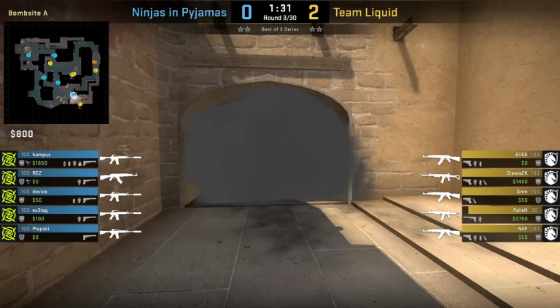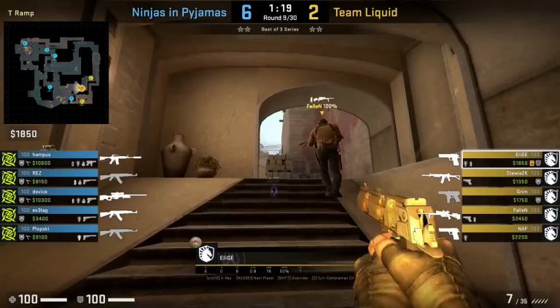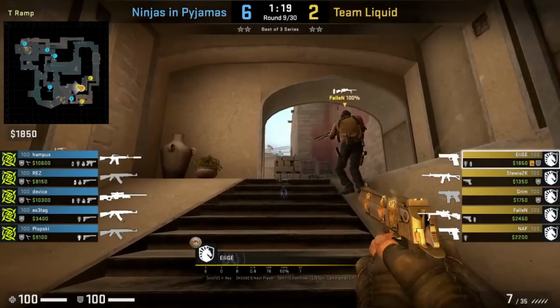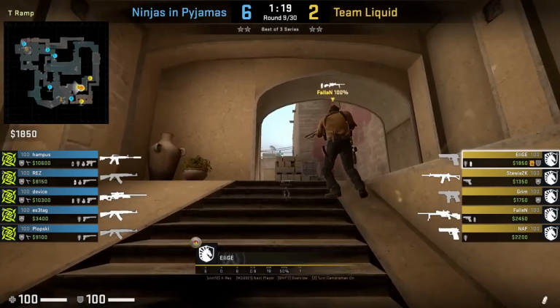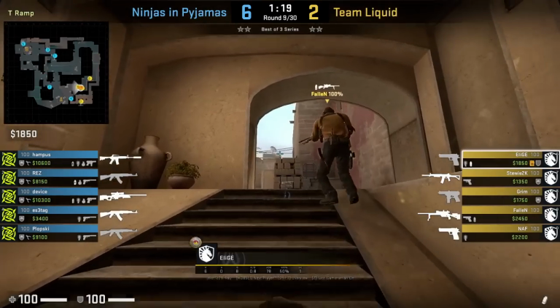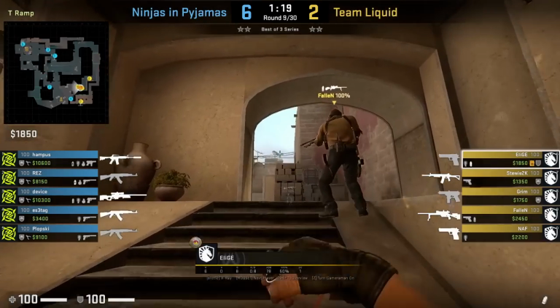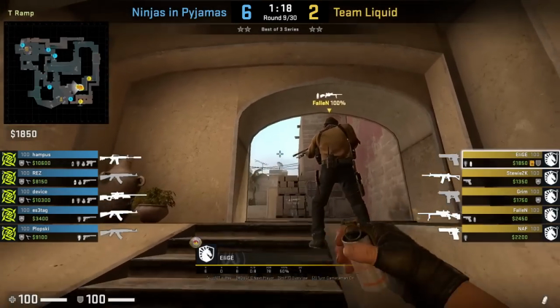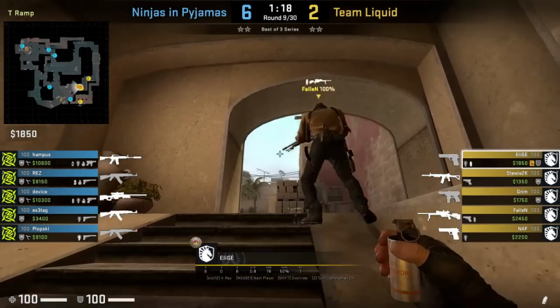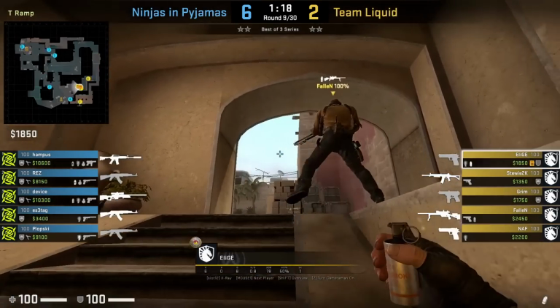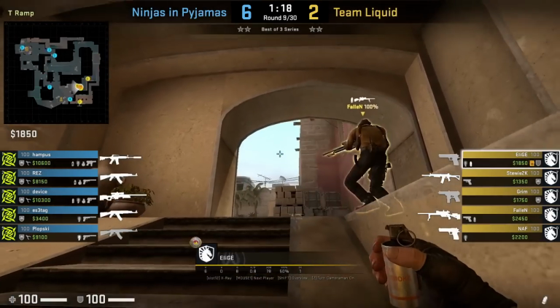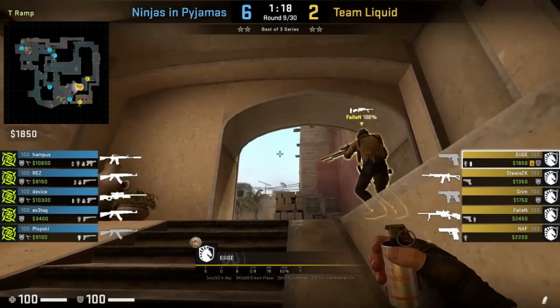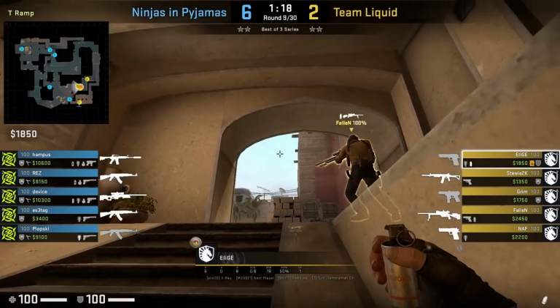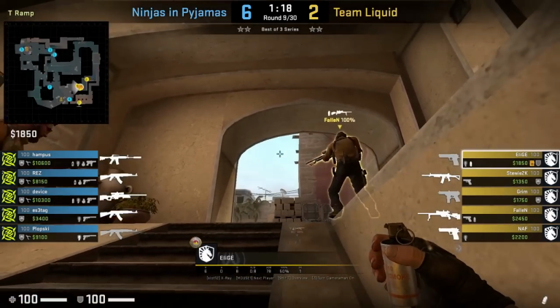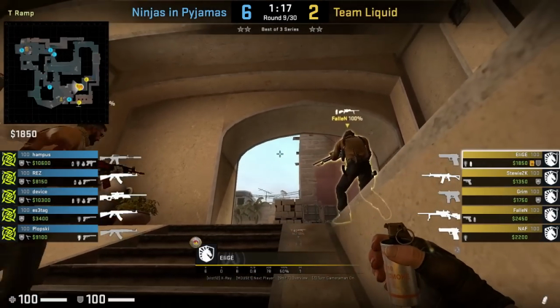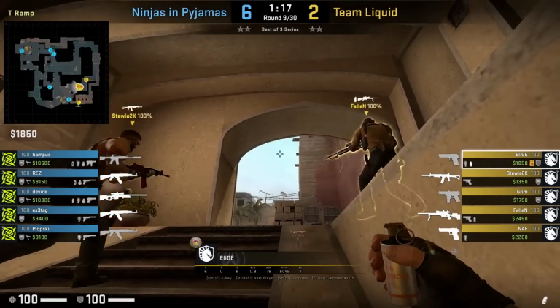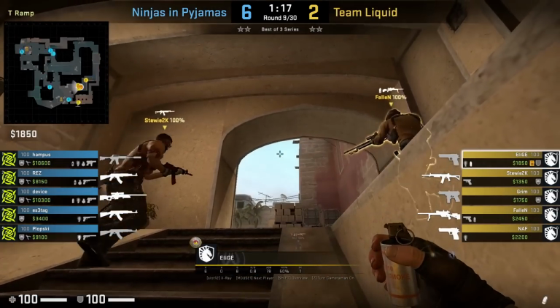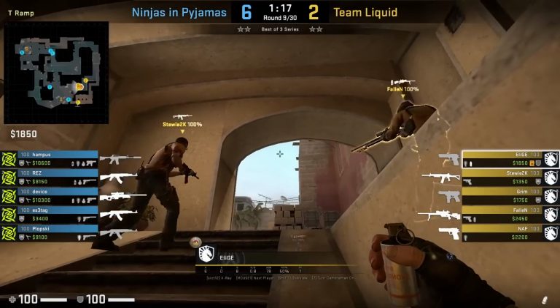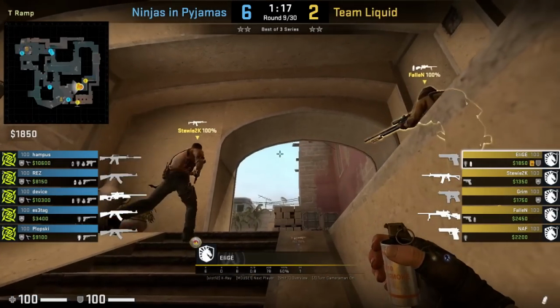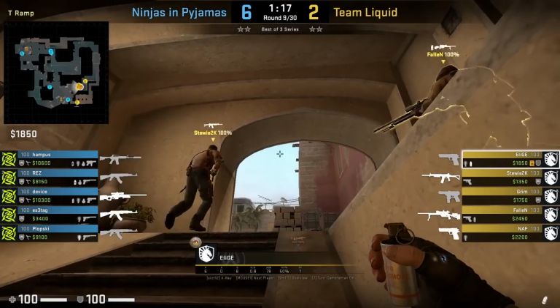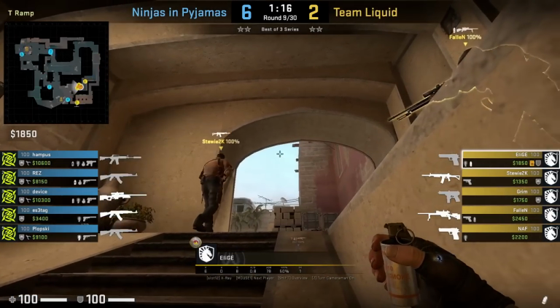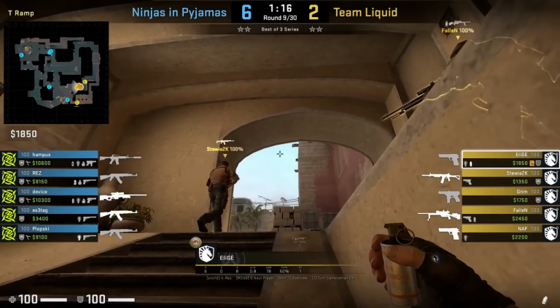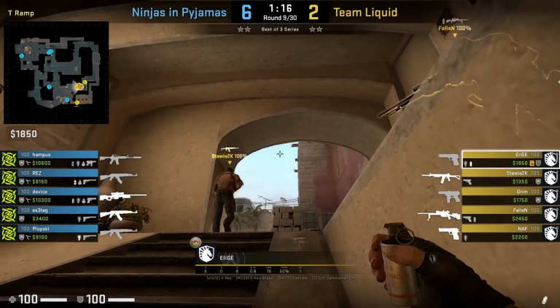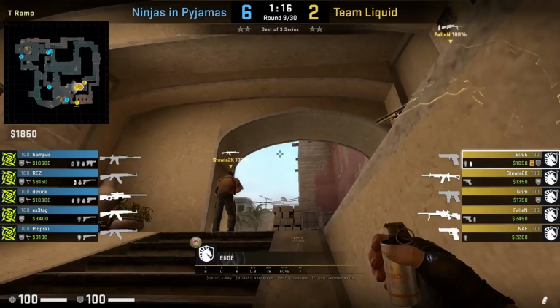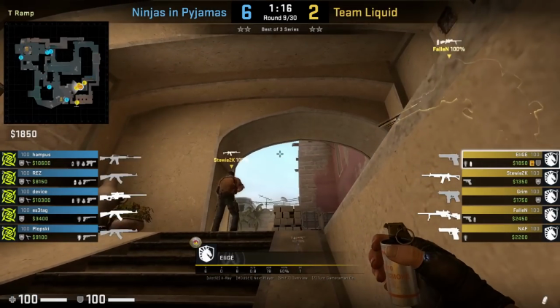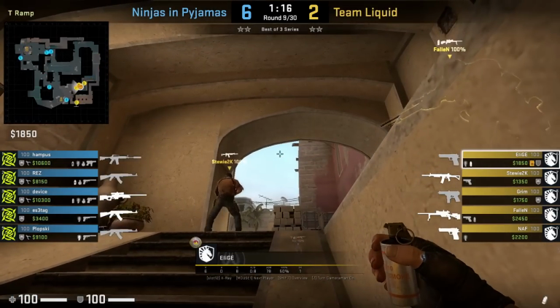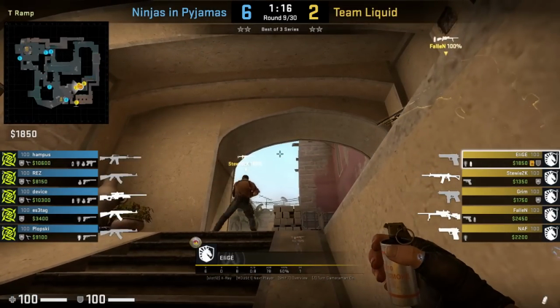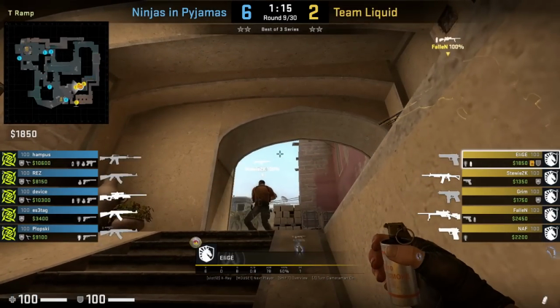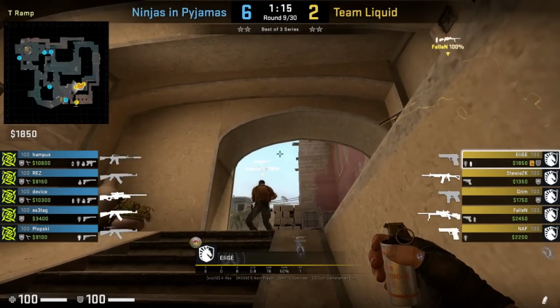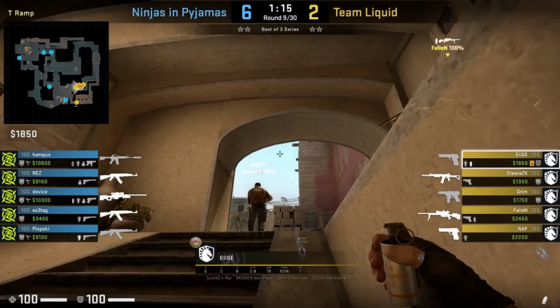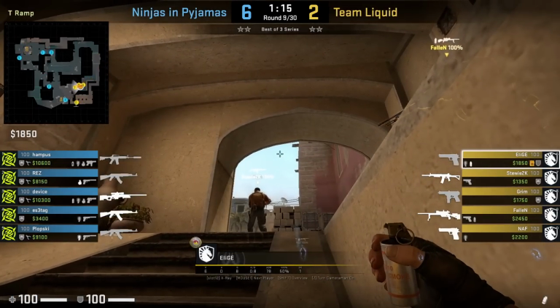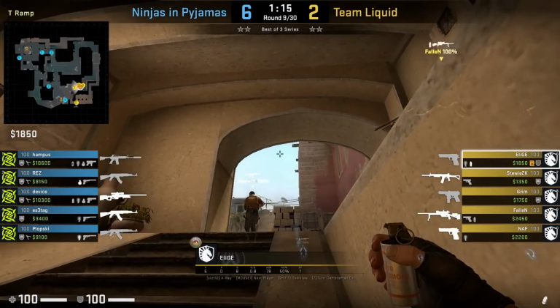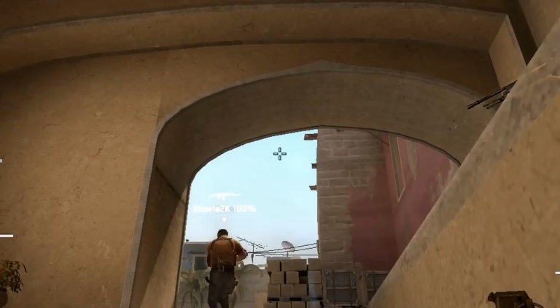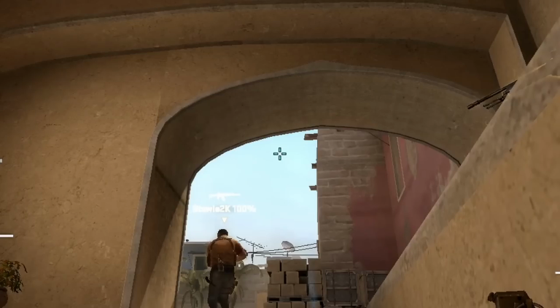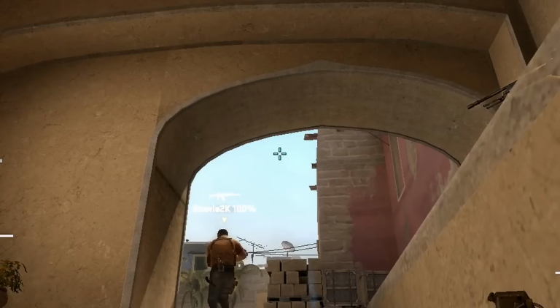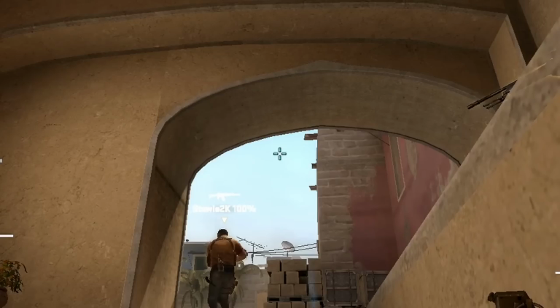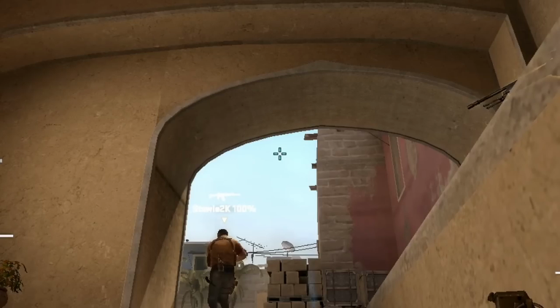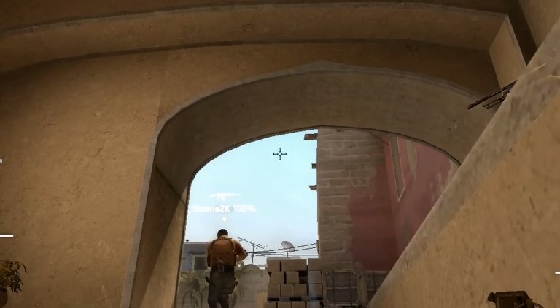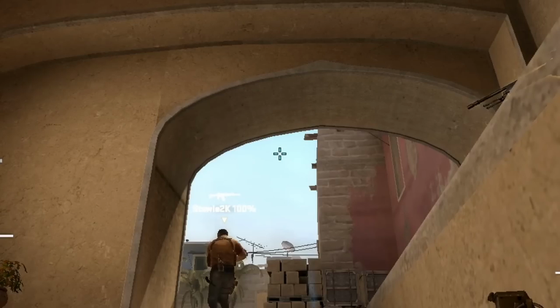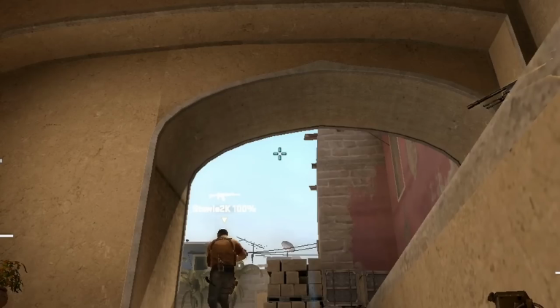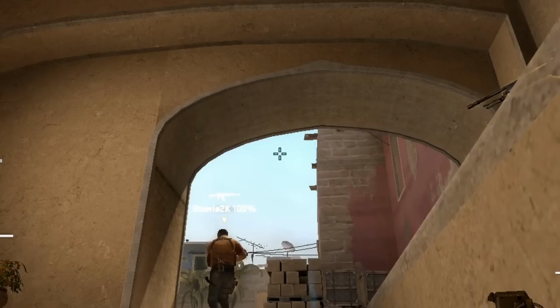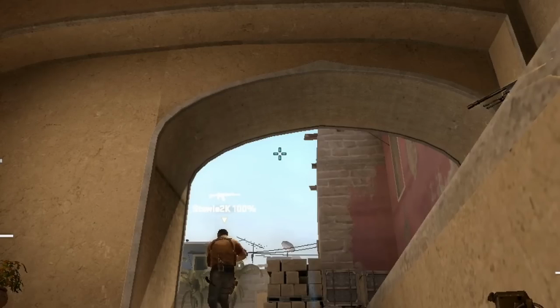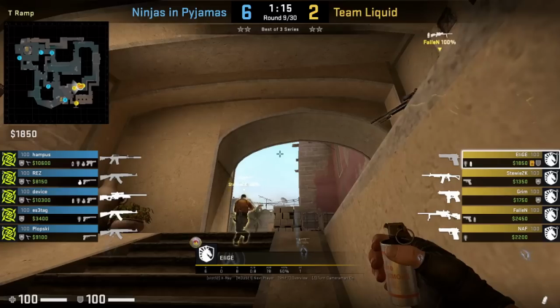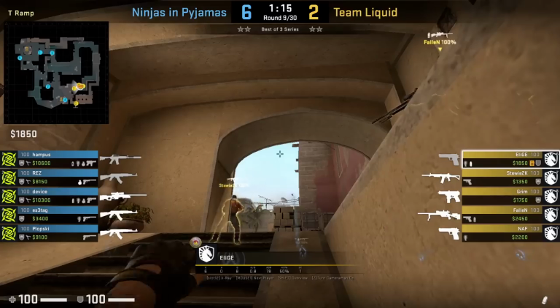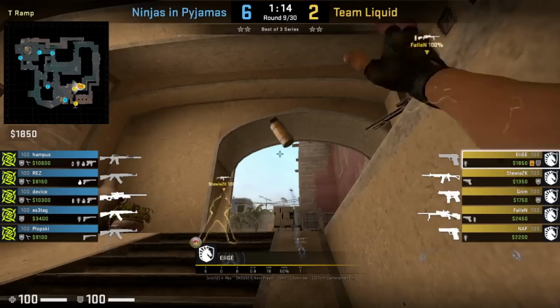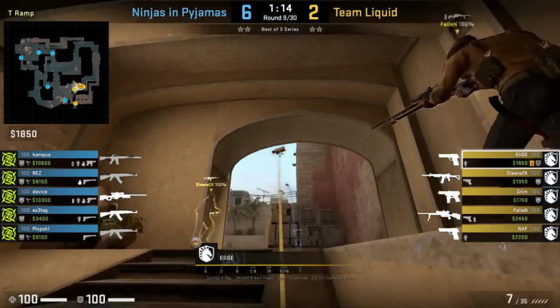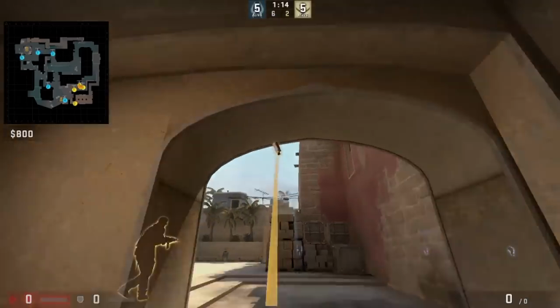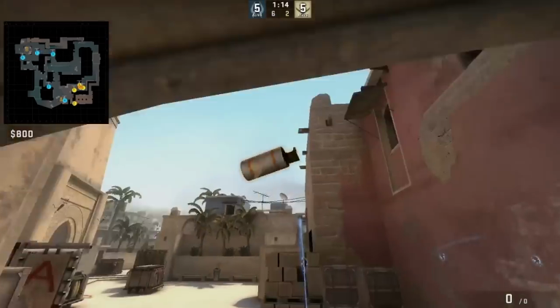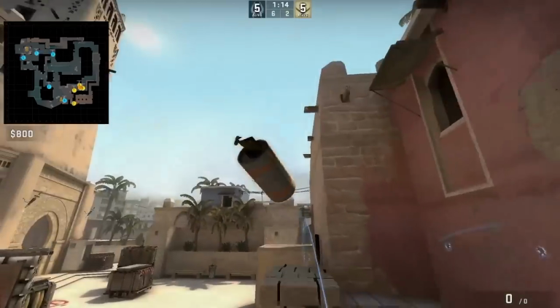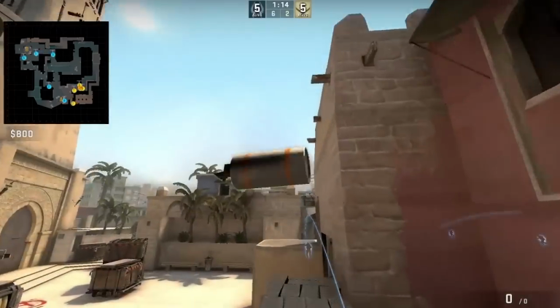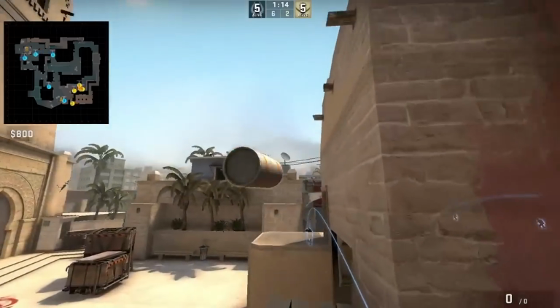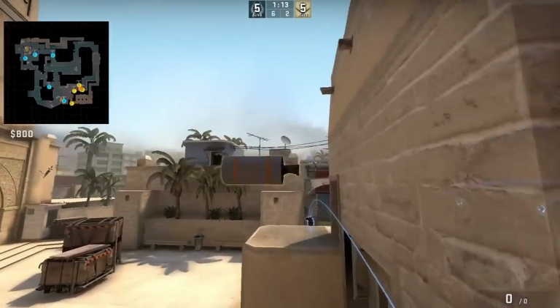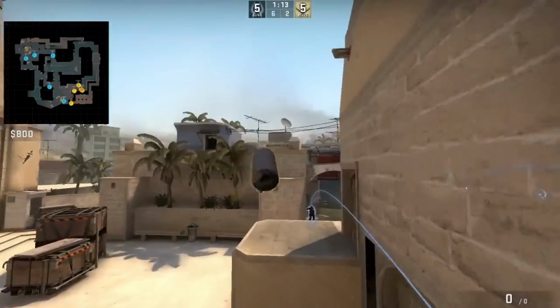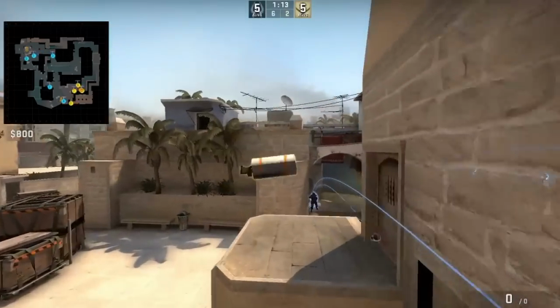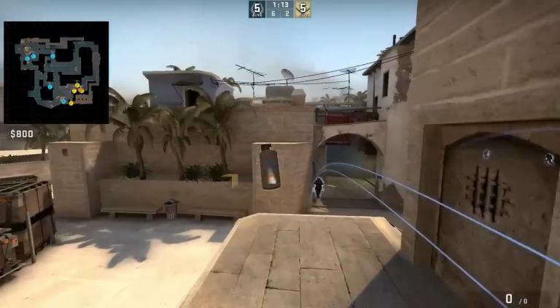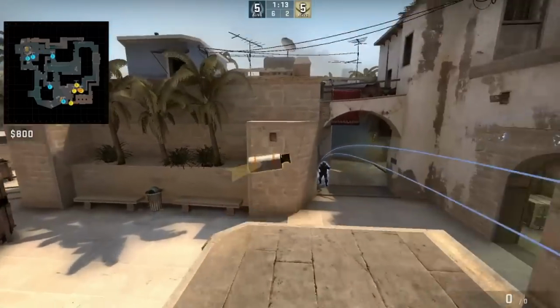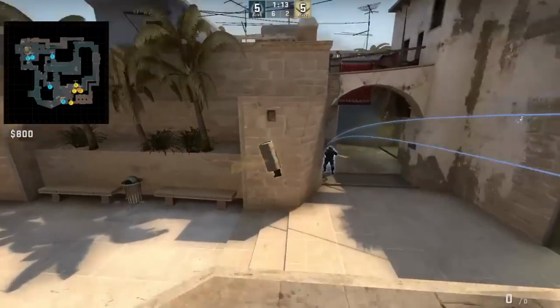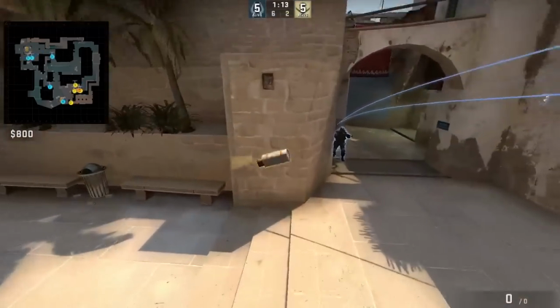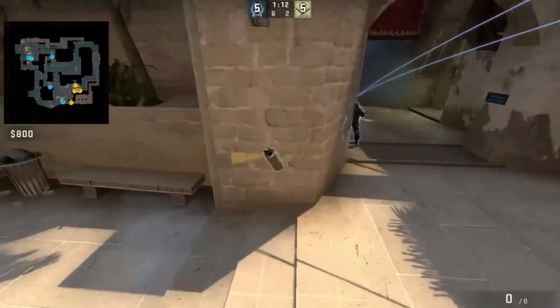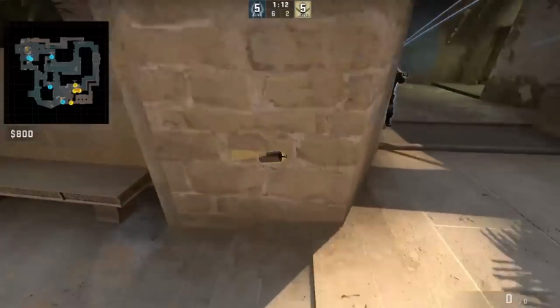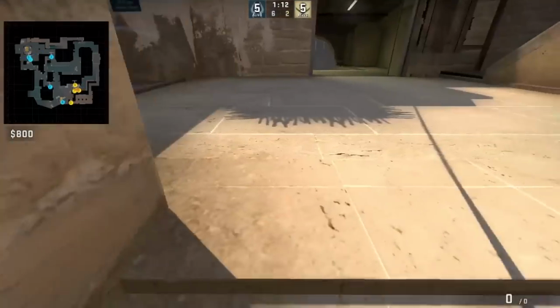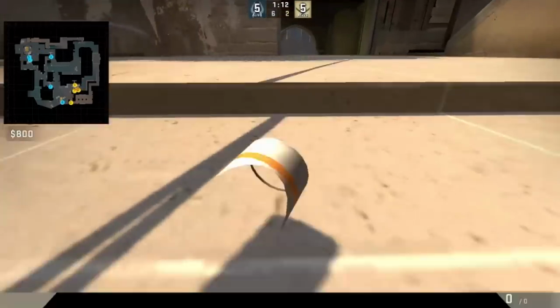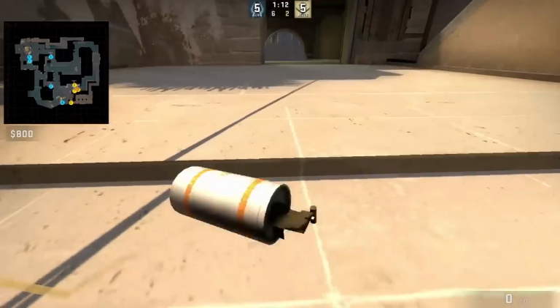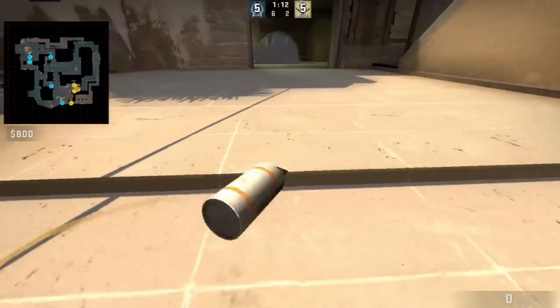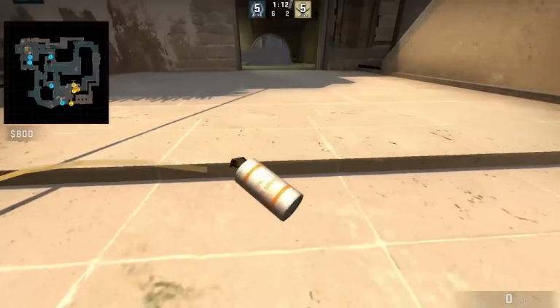Aleash smokes cross from inside ramp: he crouches on this back wall, aims as shown, then left click throw. This smoke is forgiving with this lineup.